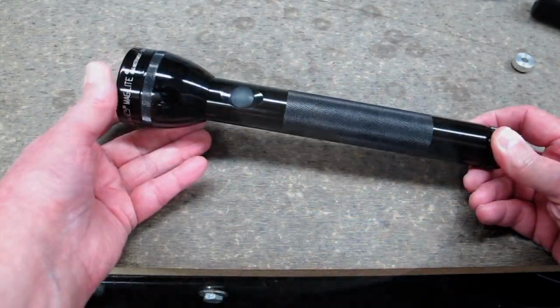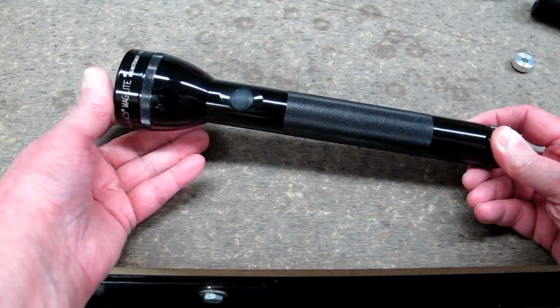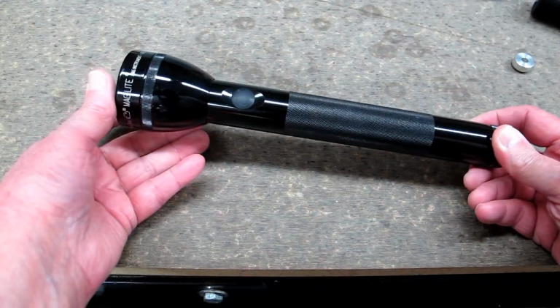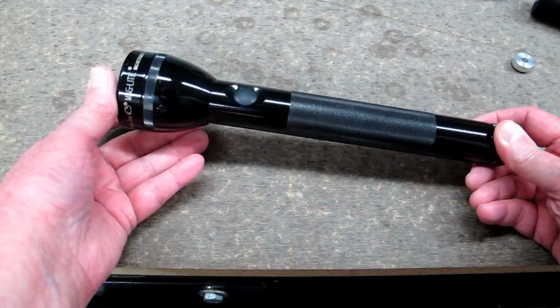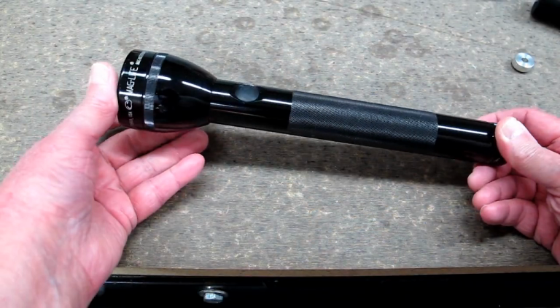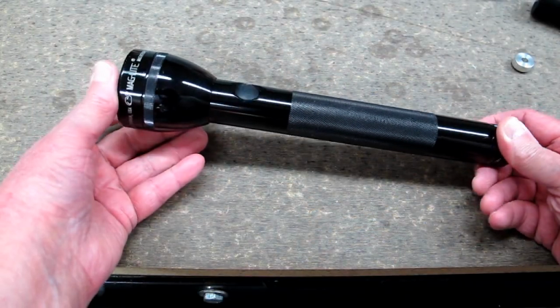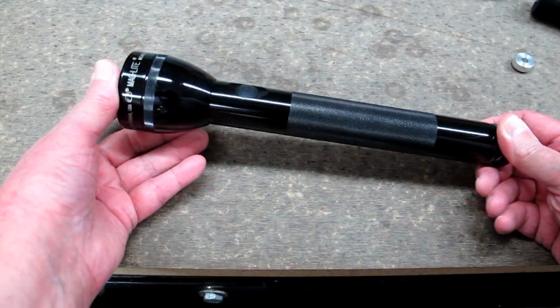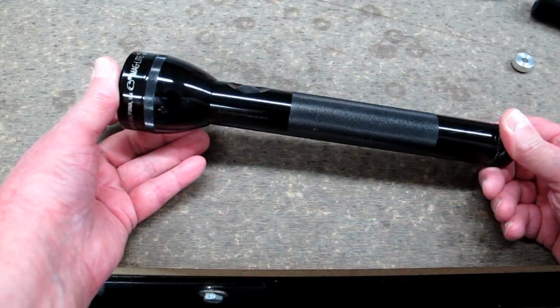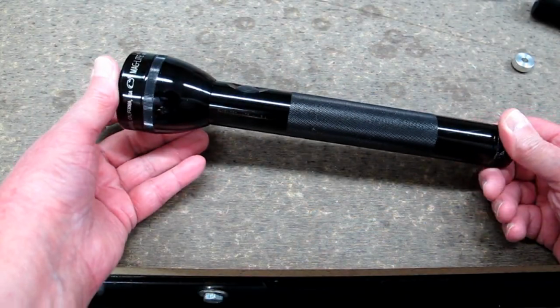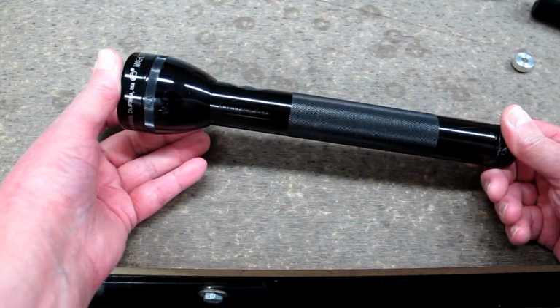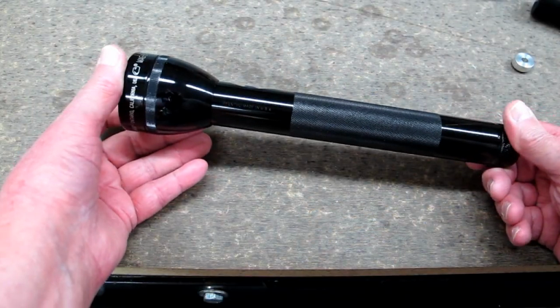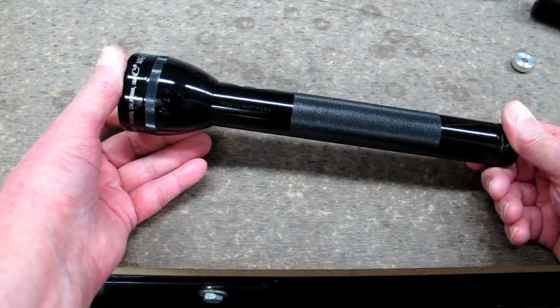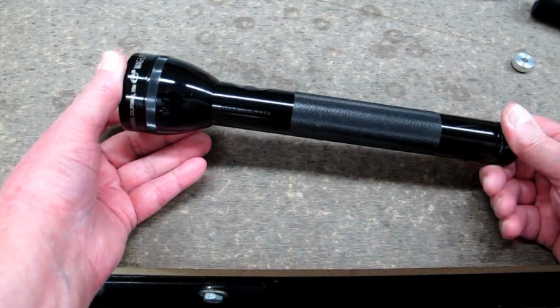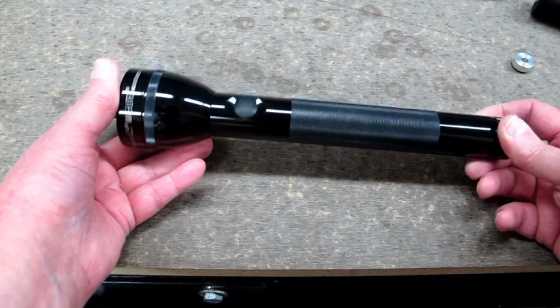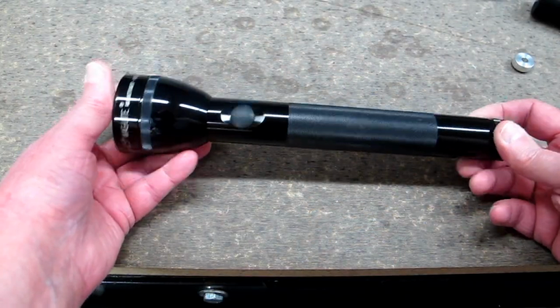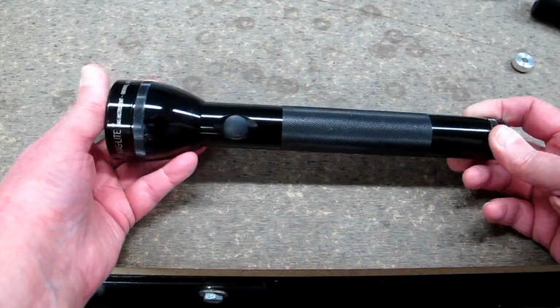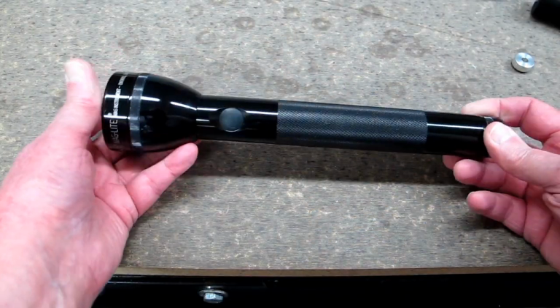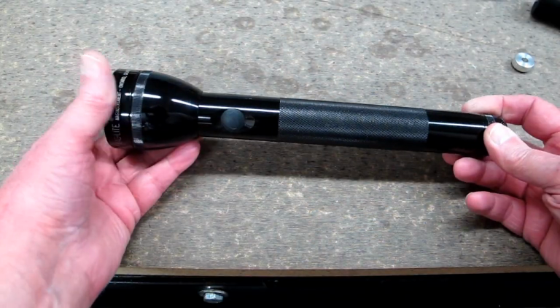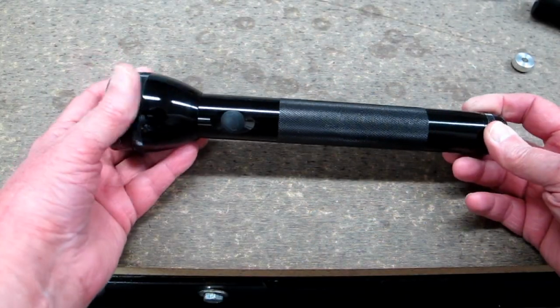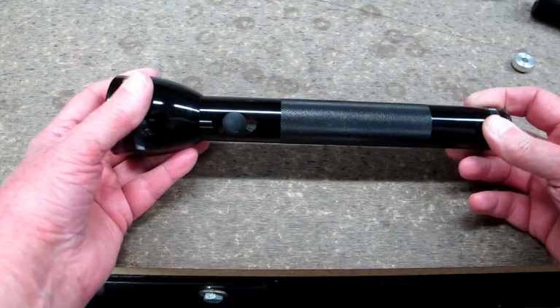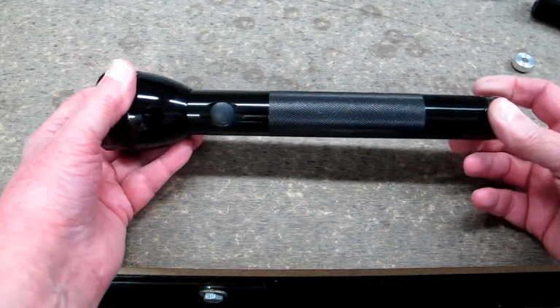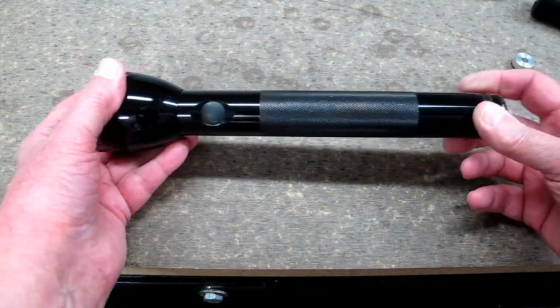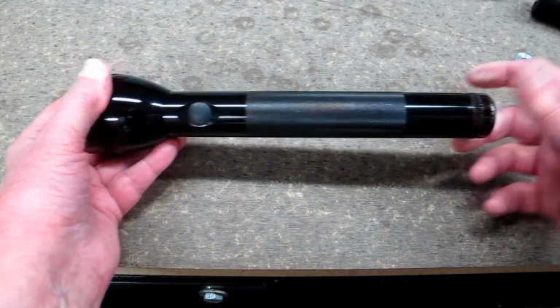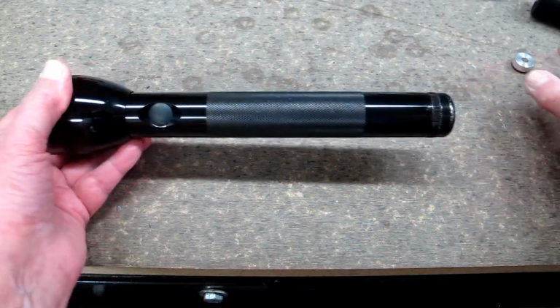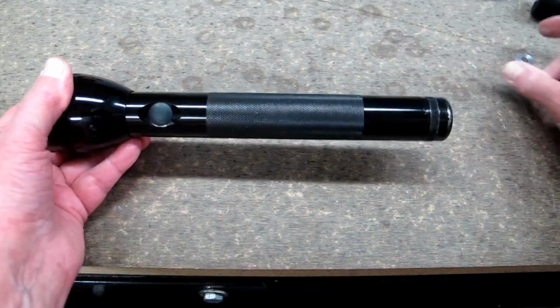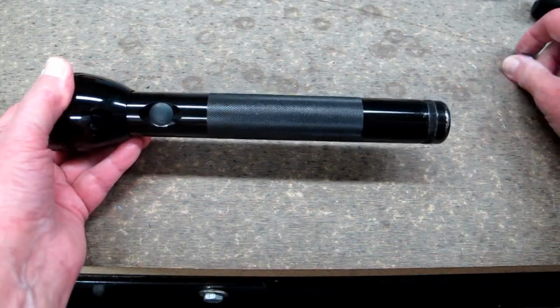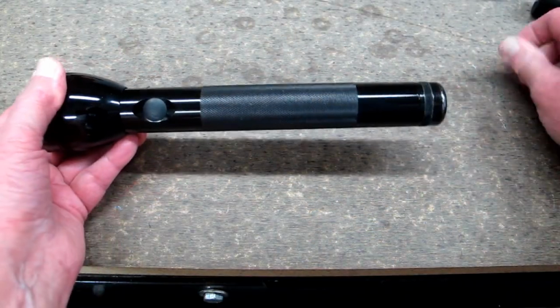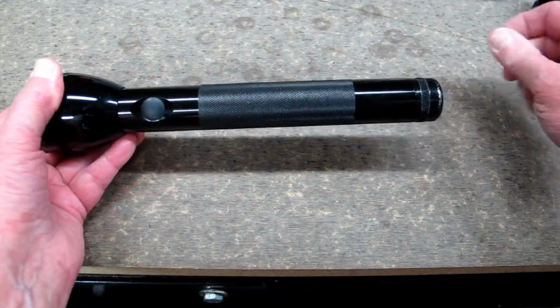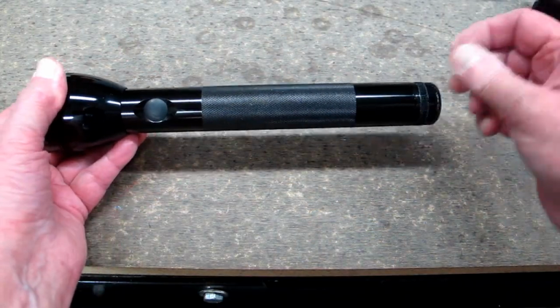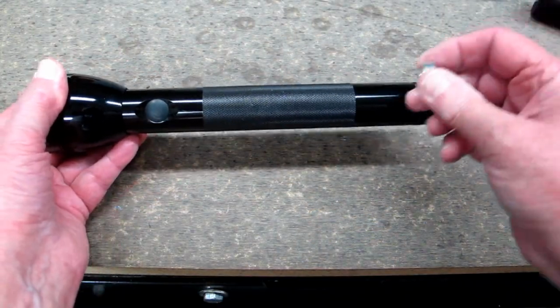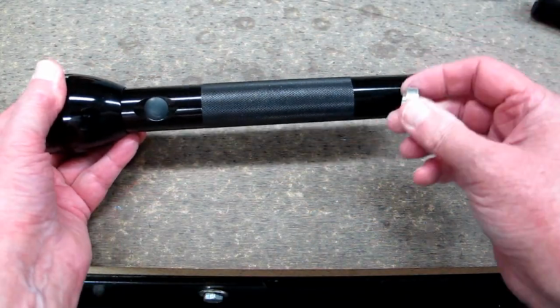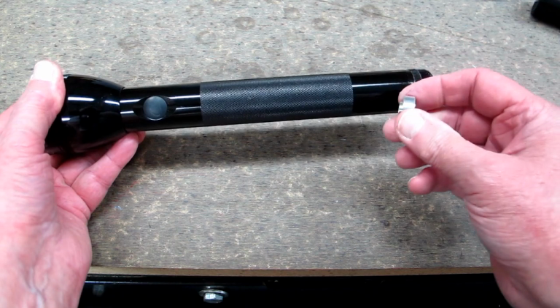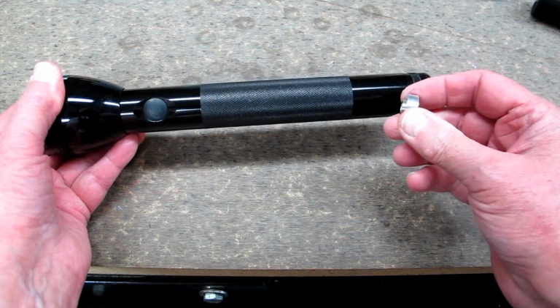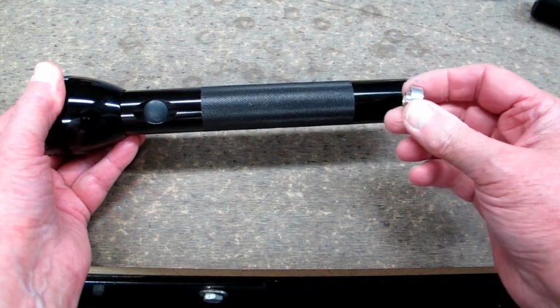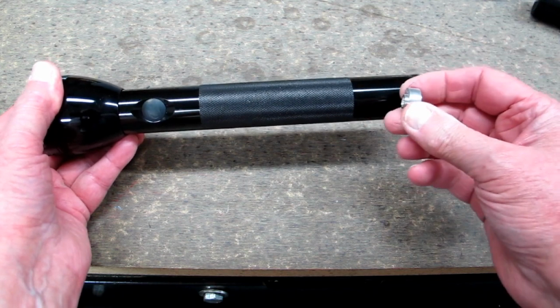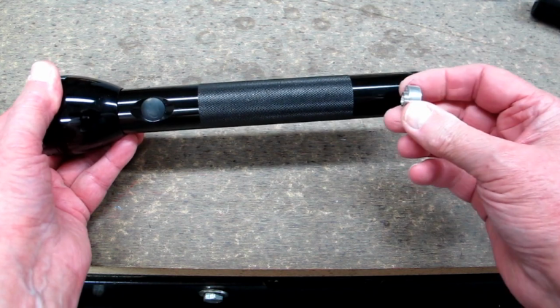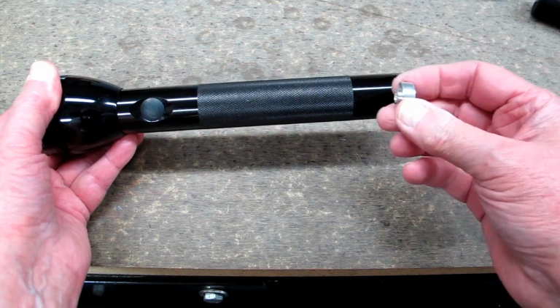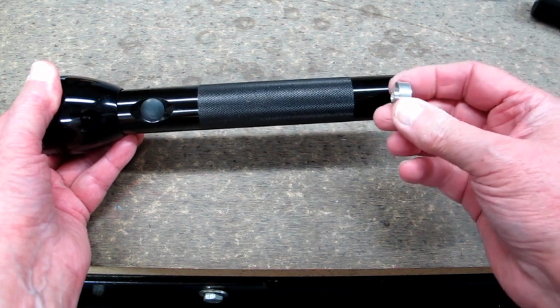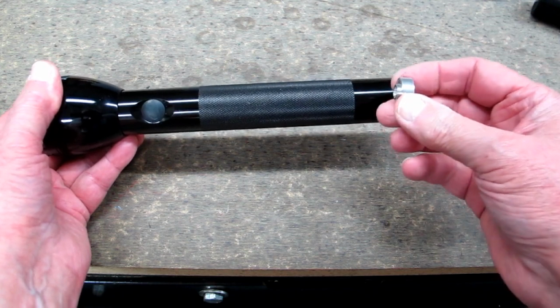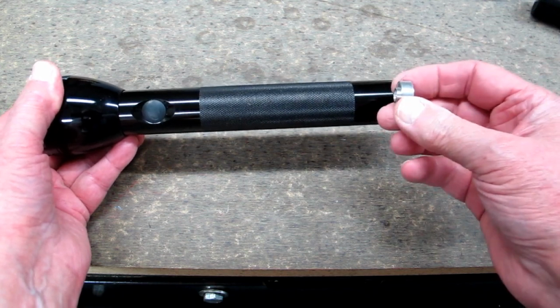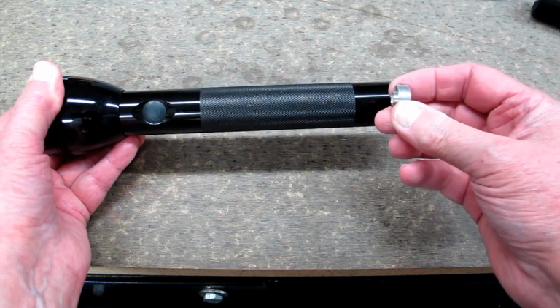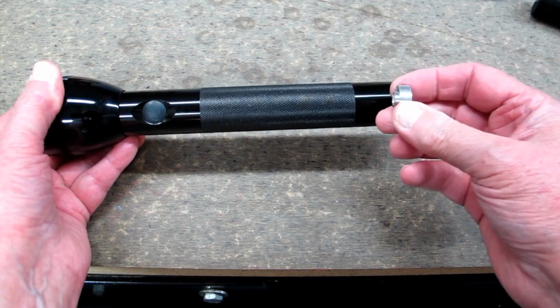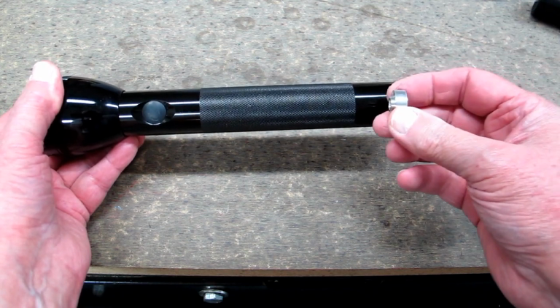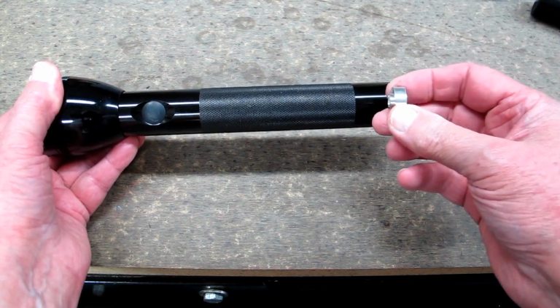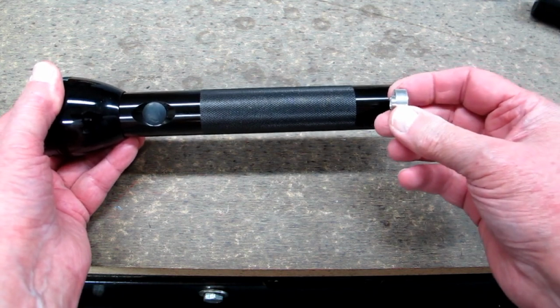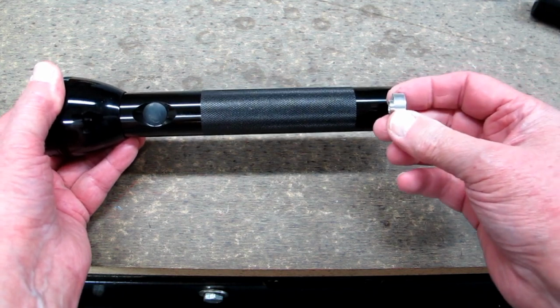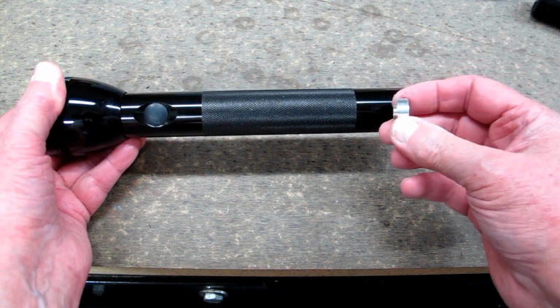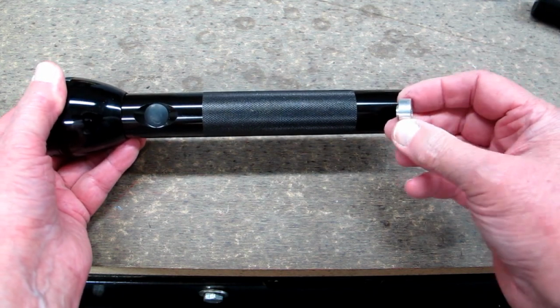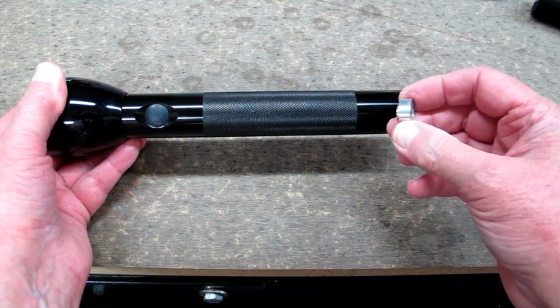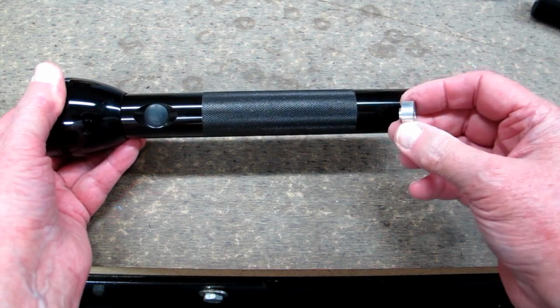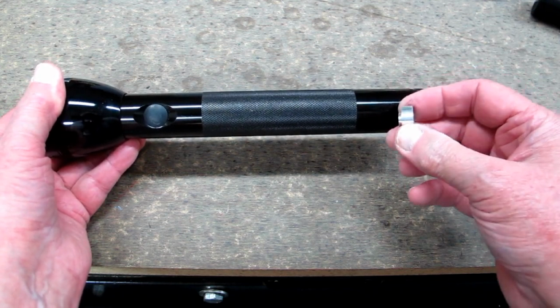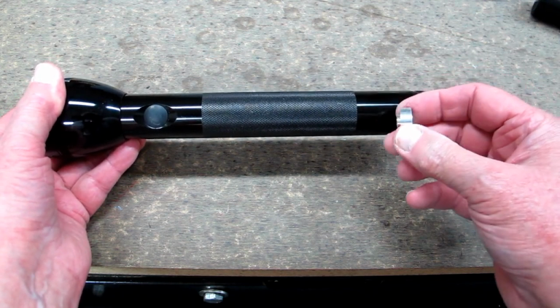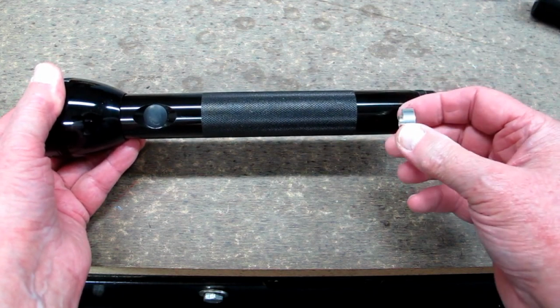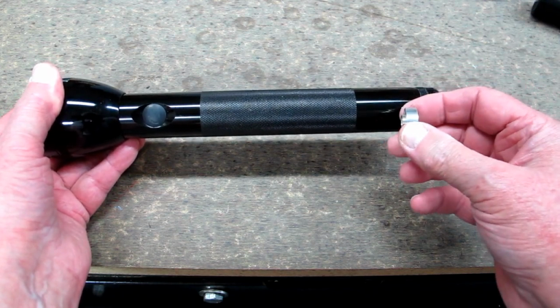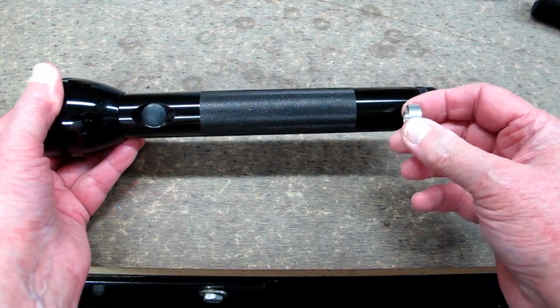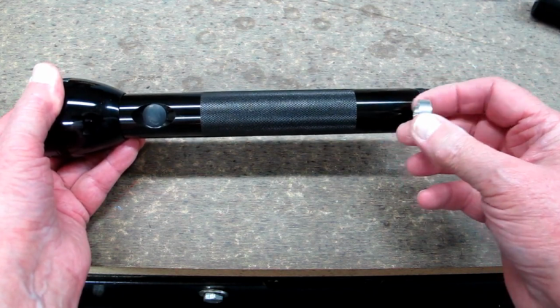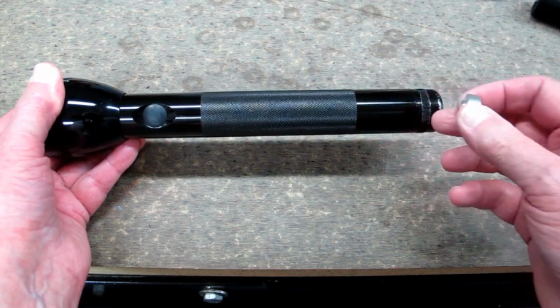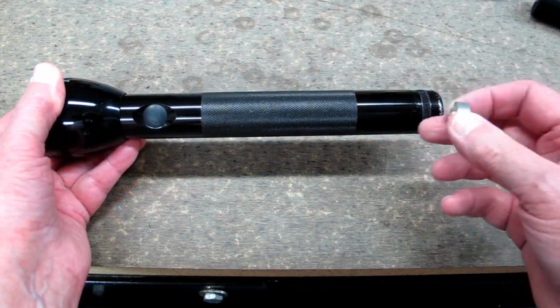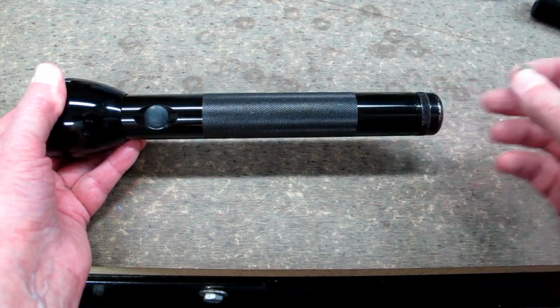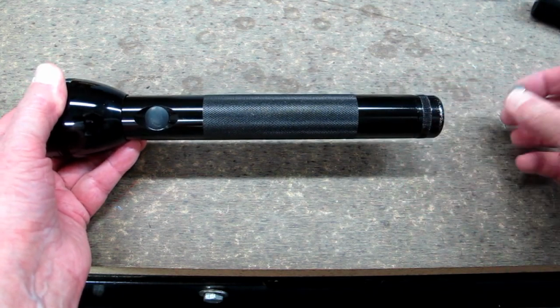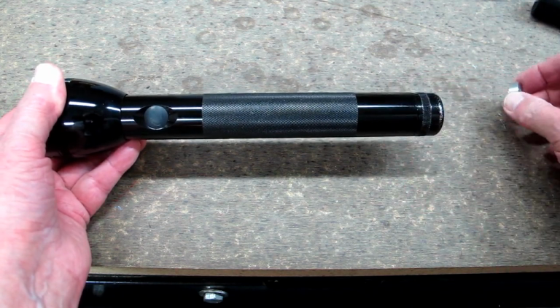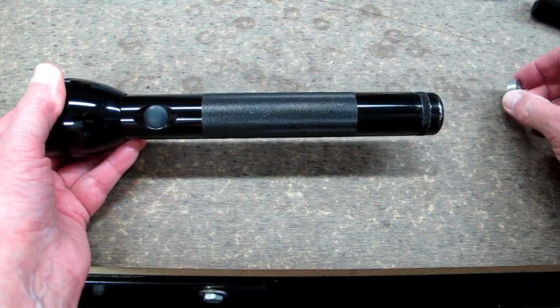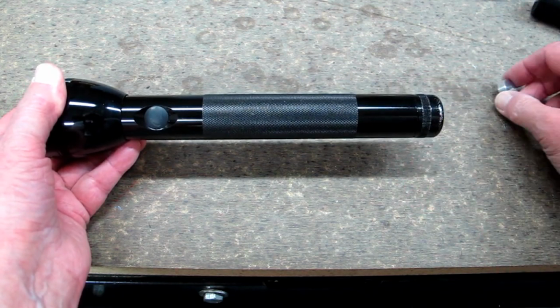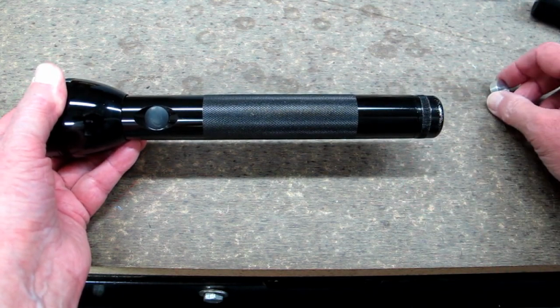For the two C cell size I did have to shorten this rear piece of aluminum just a little bit.